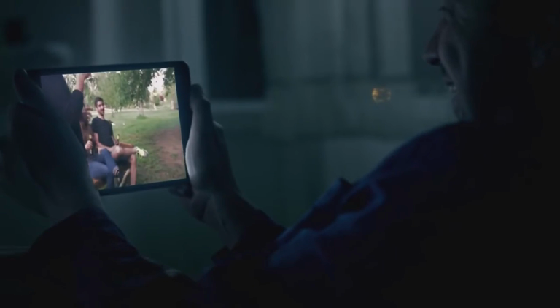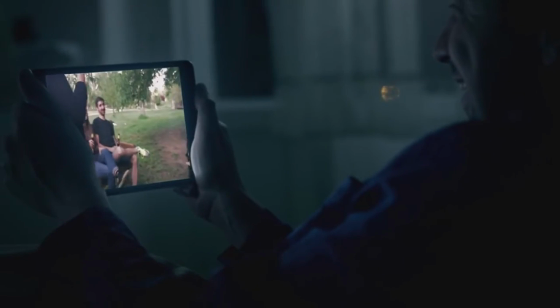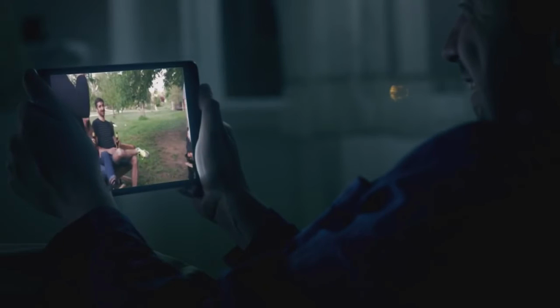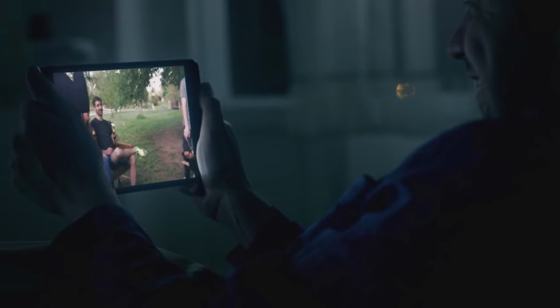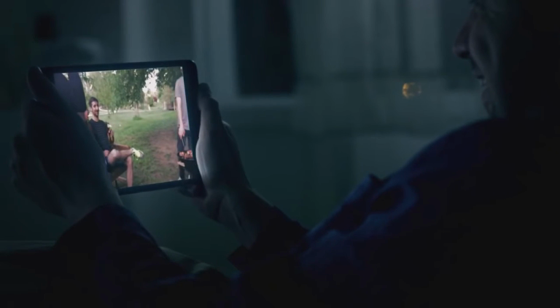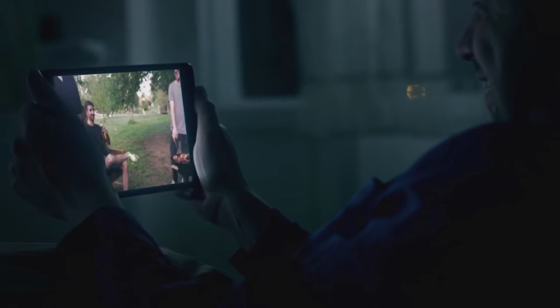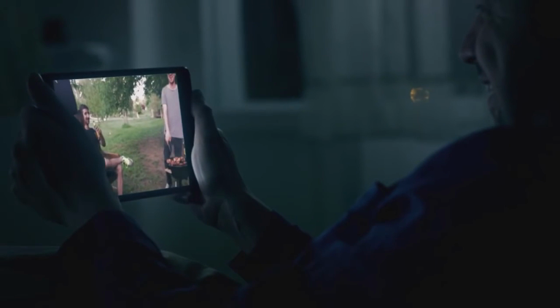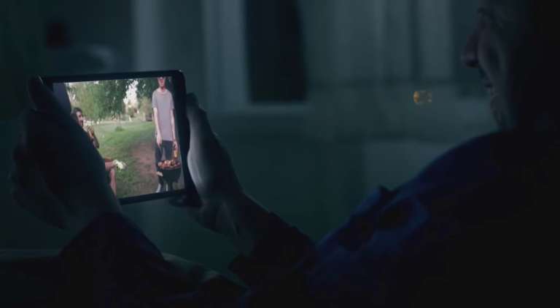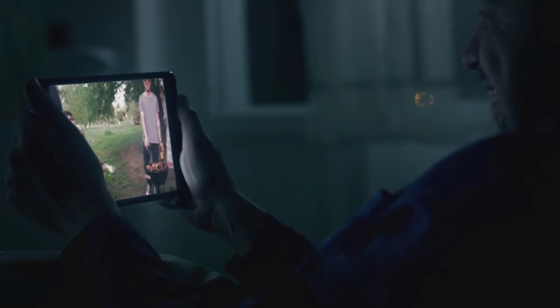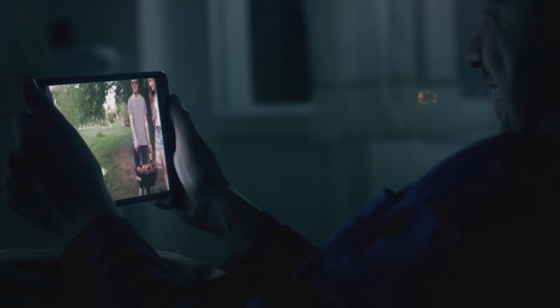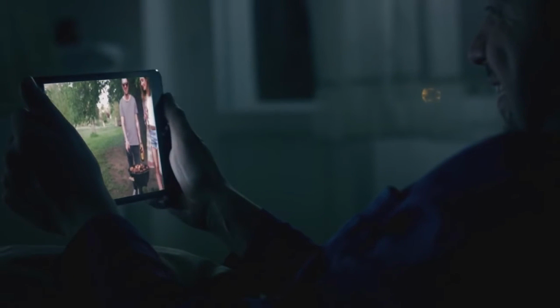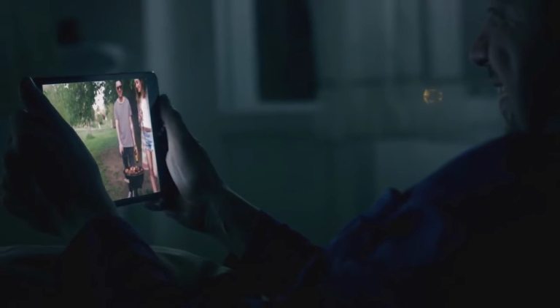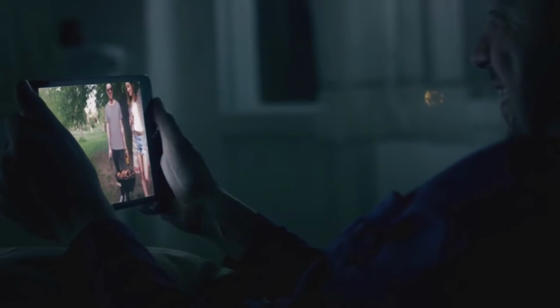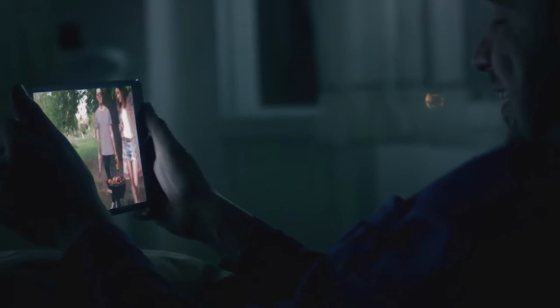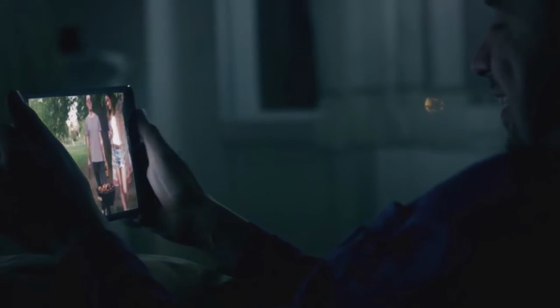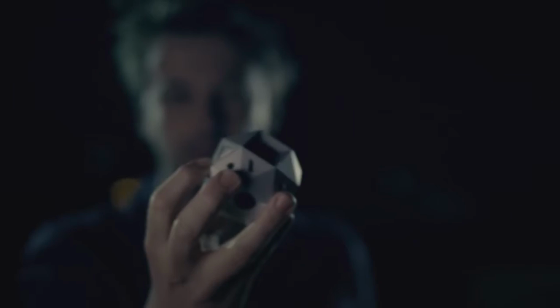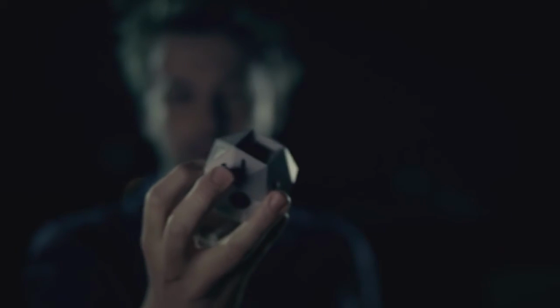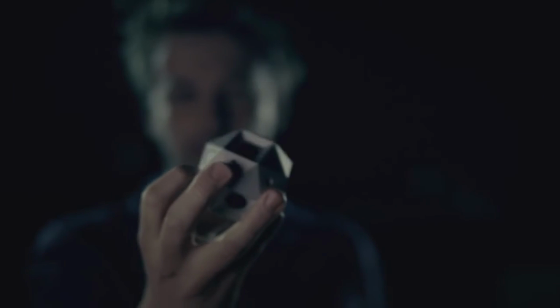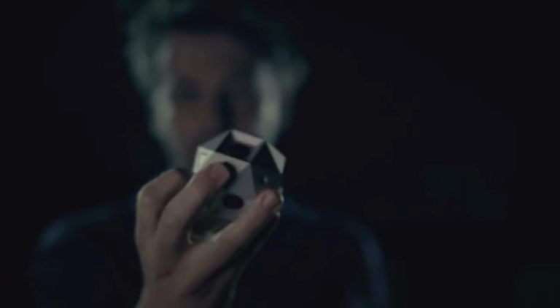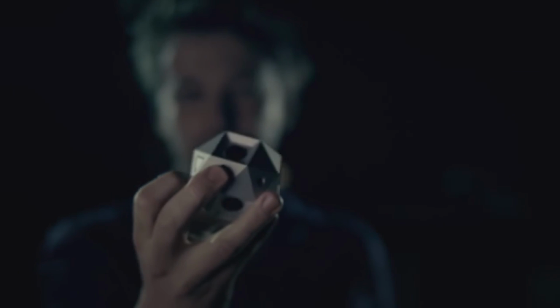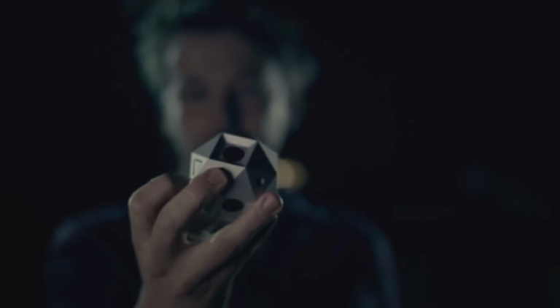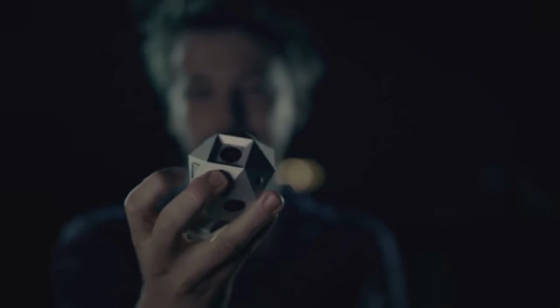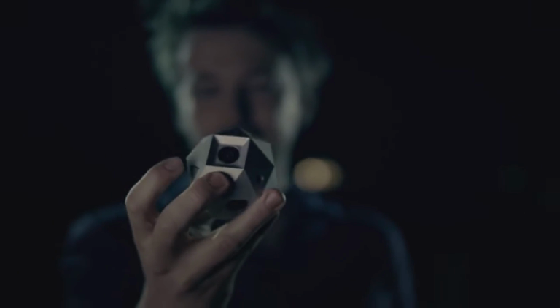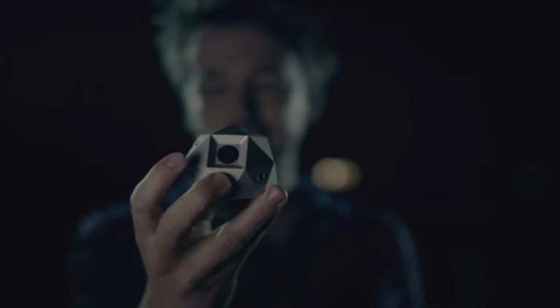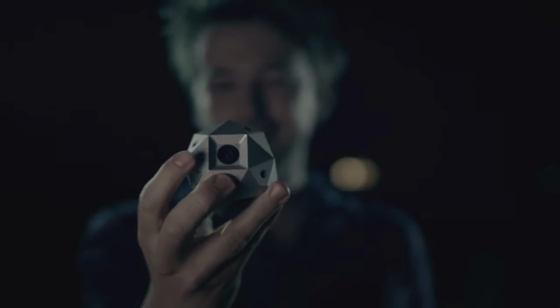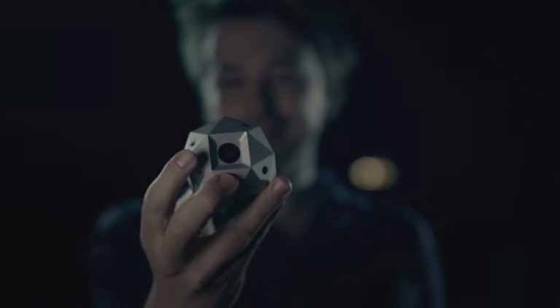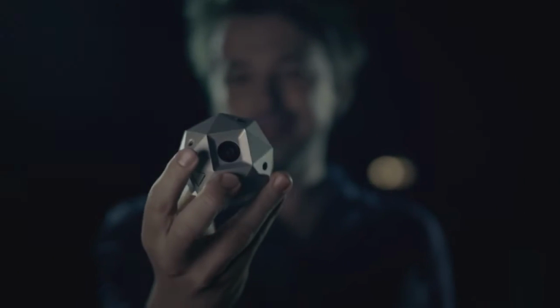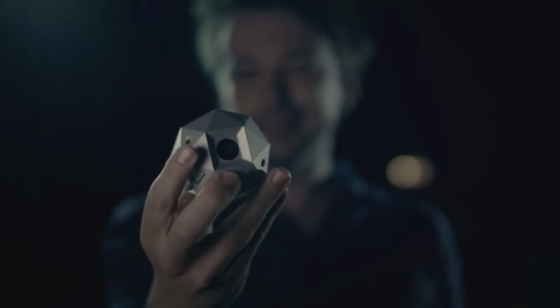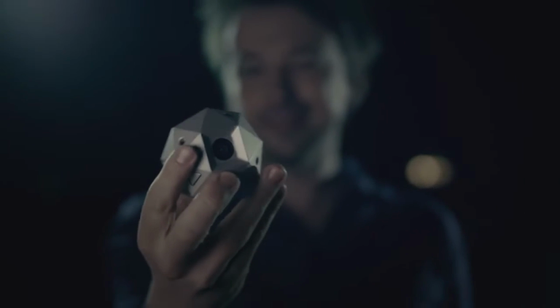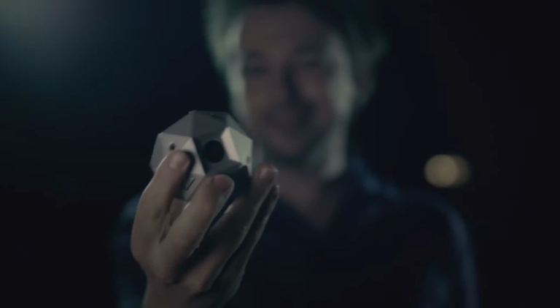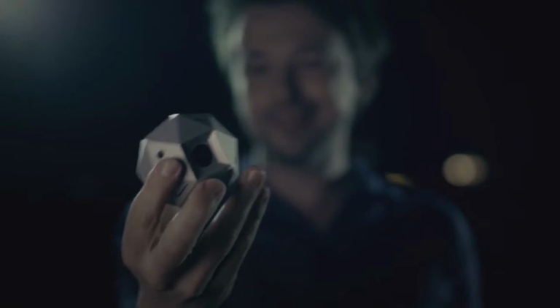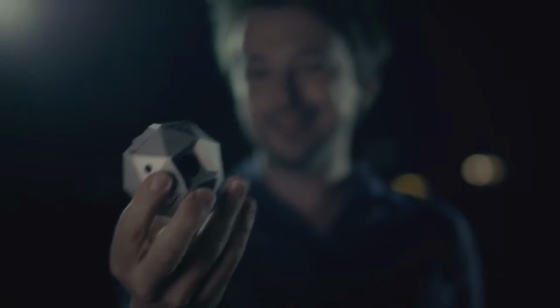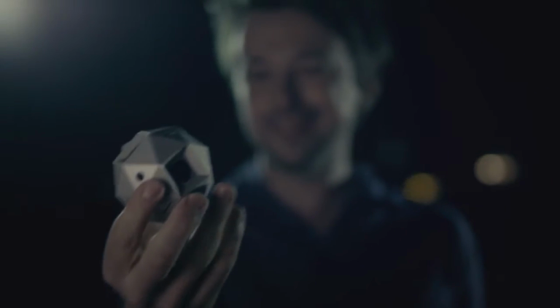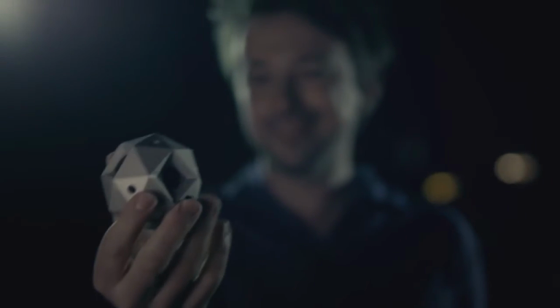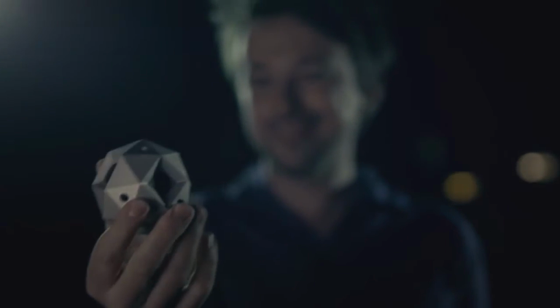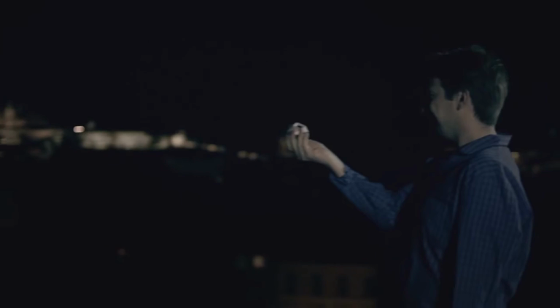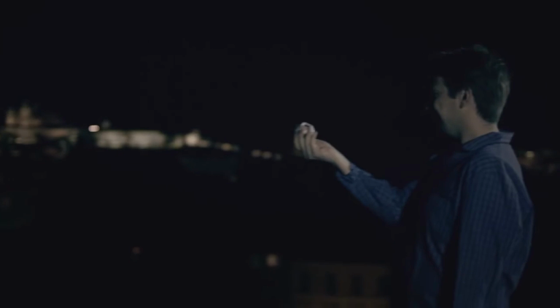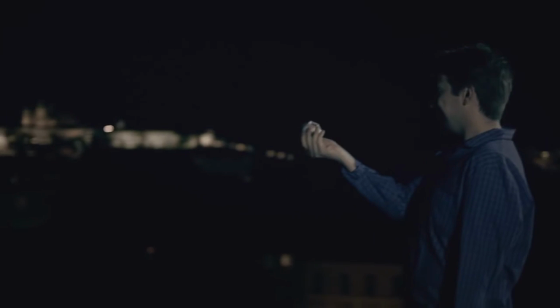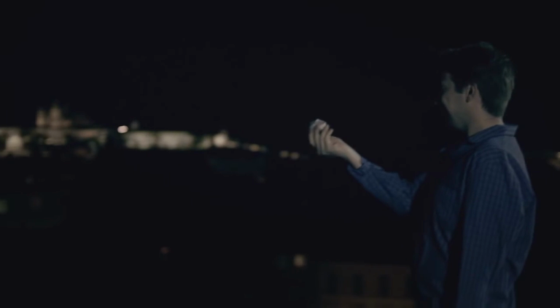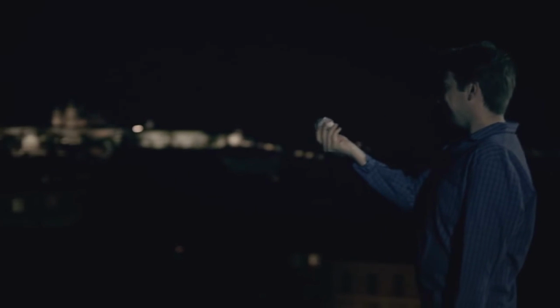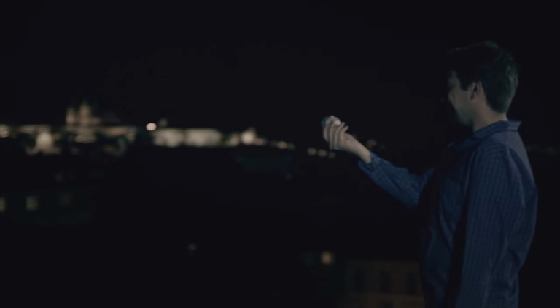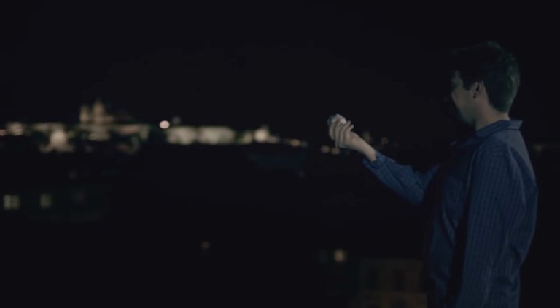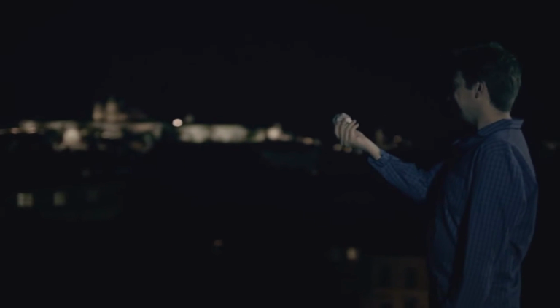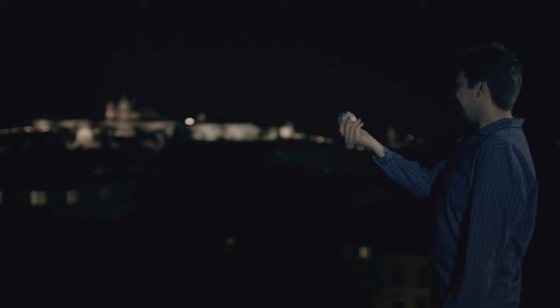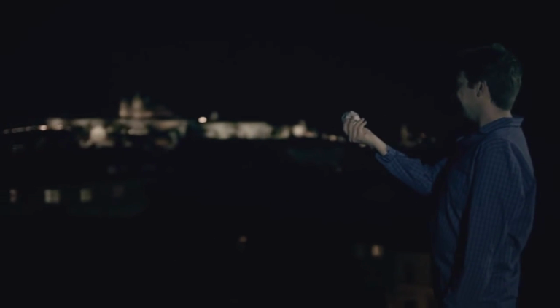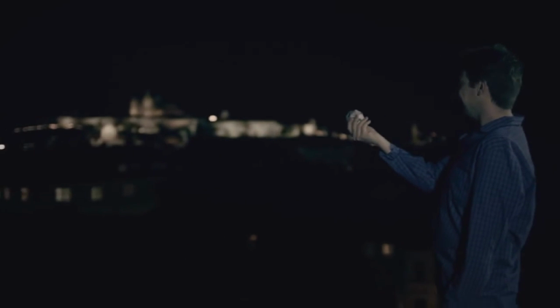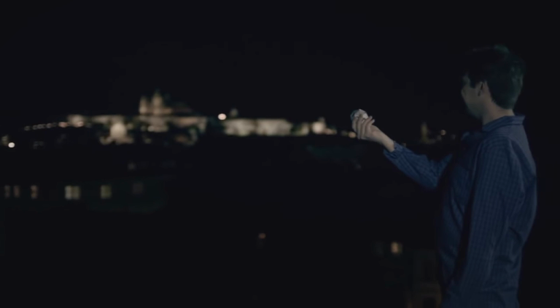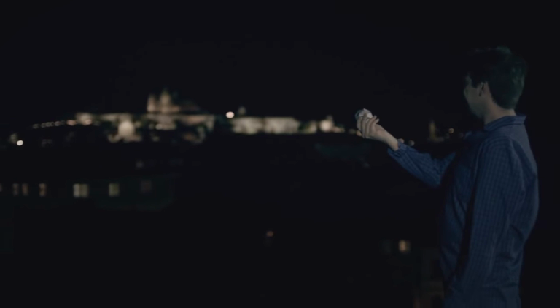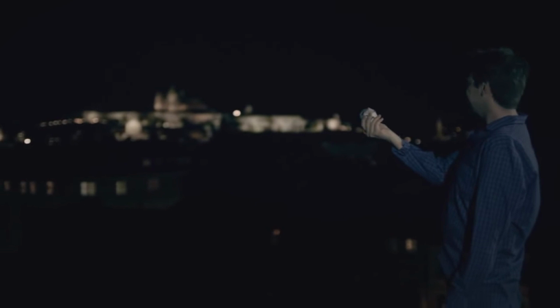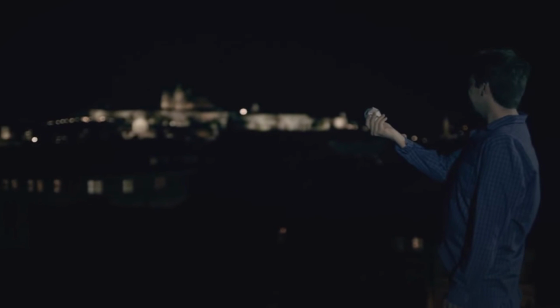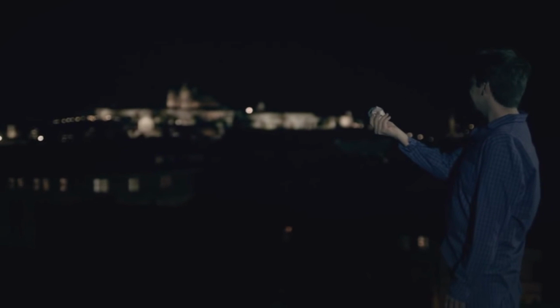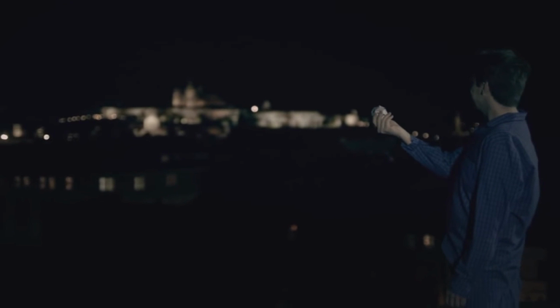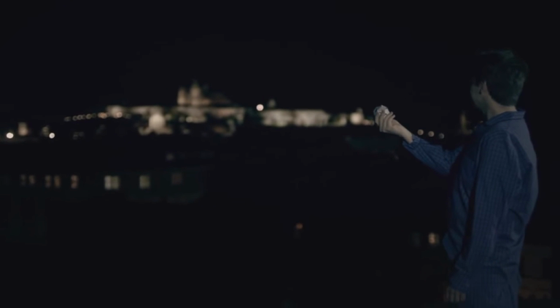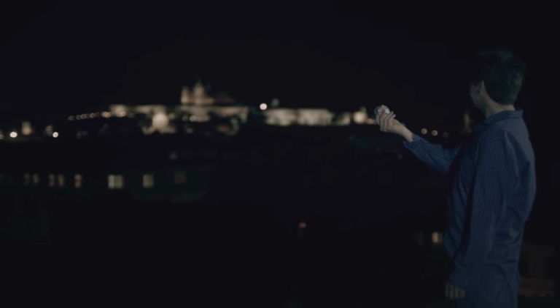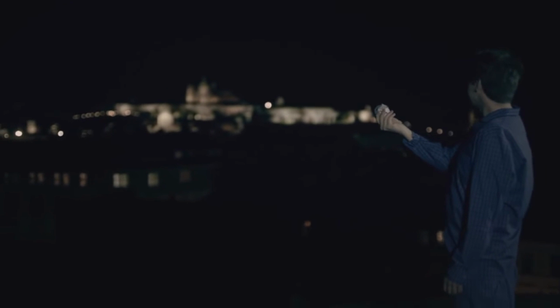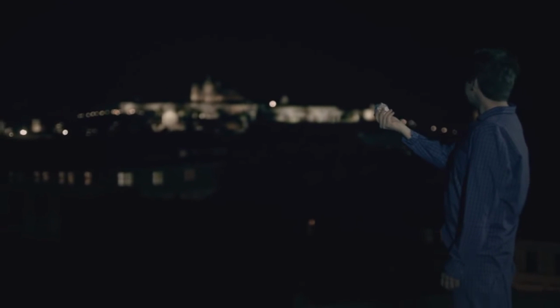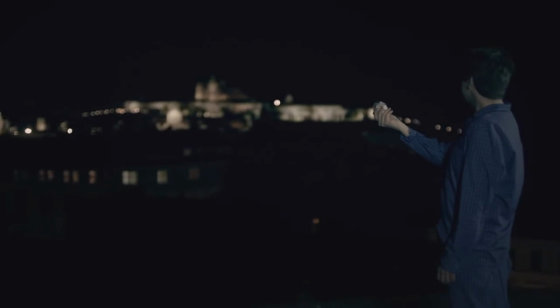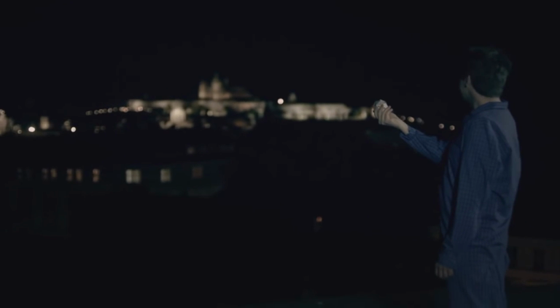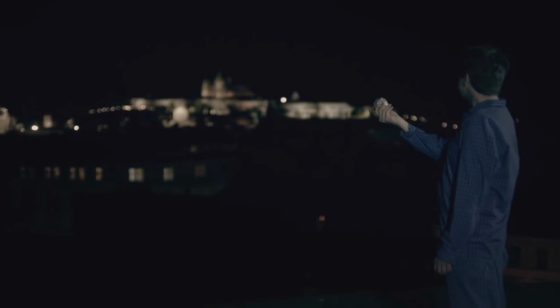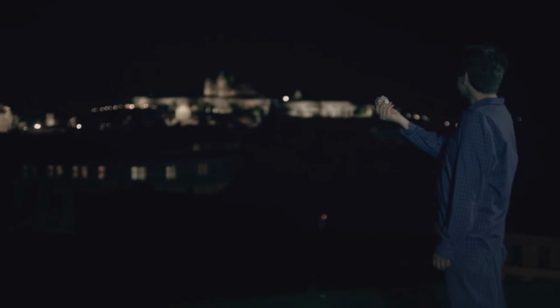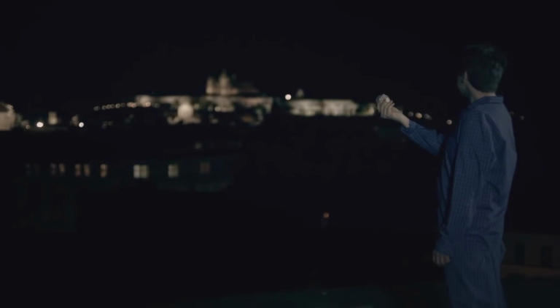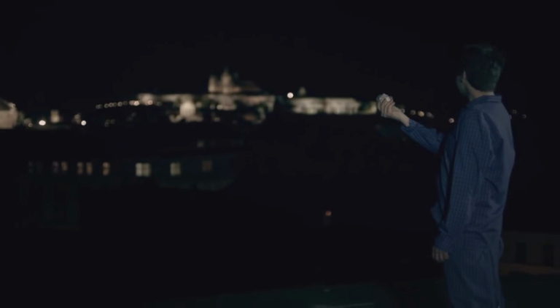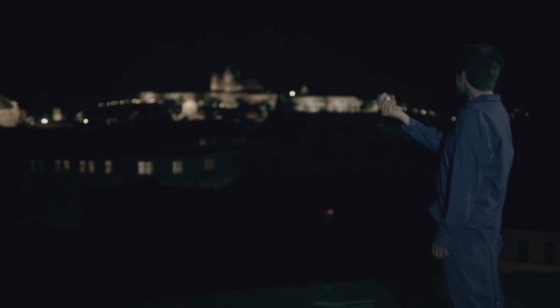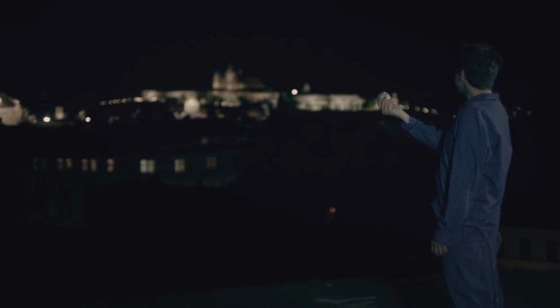With six lenses inside a stunningly small design, Sphericam II delivers uncompromising 4K spherical videos.